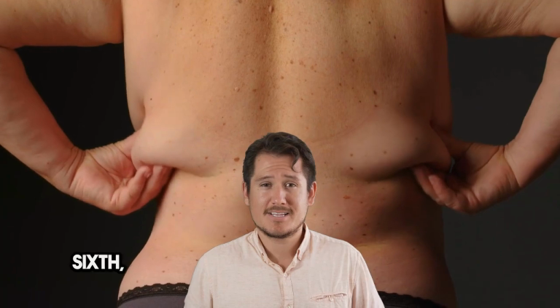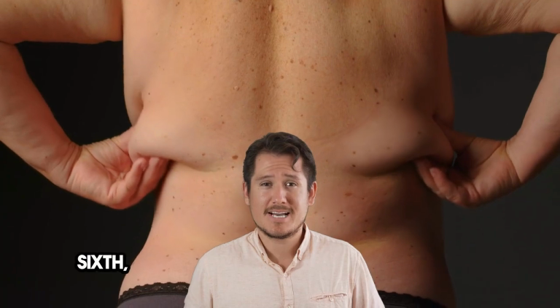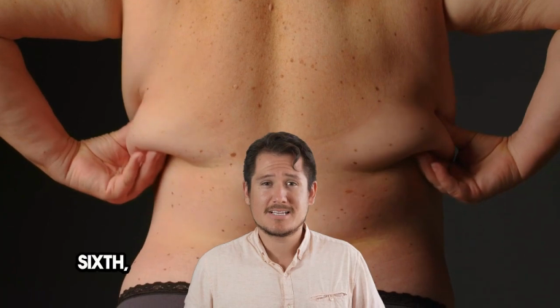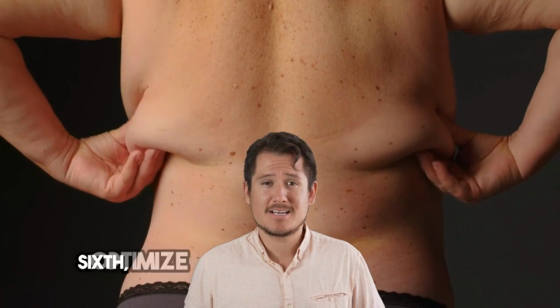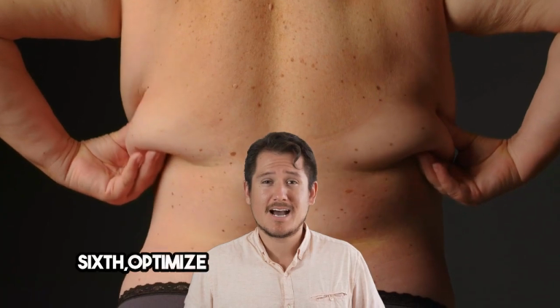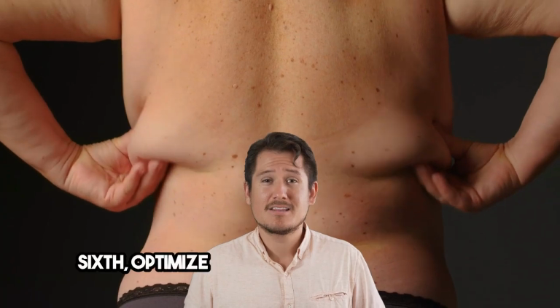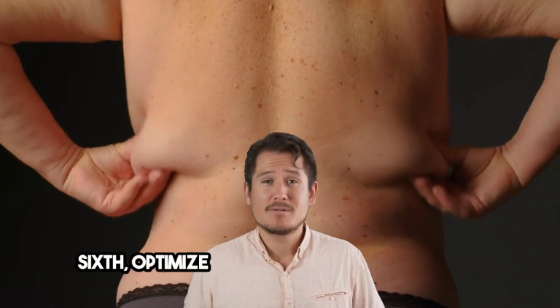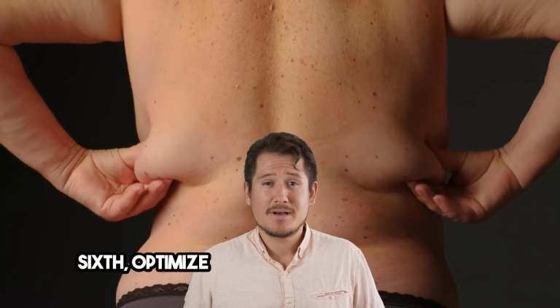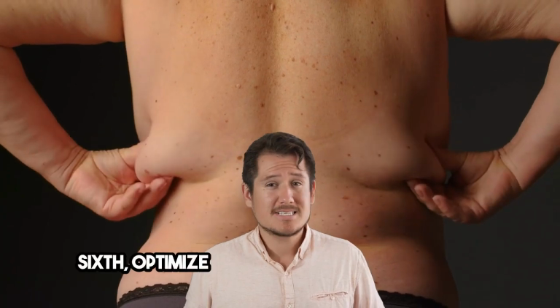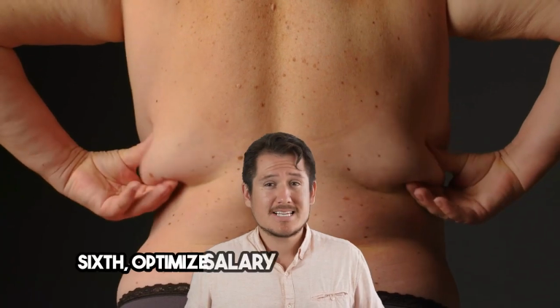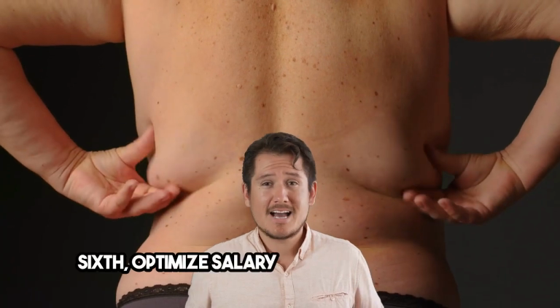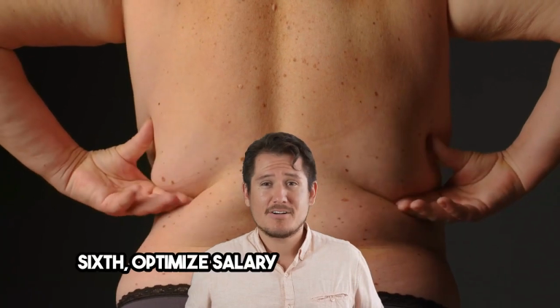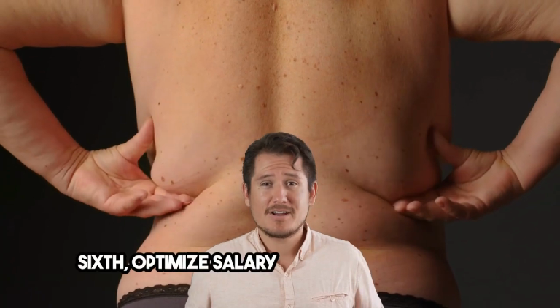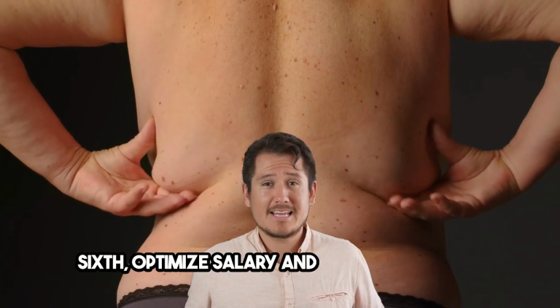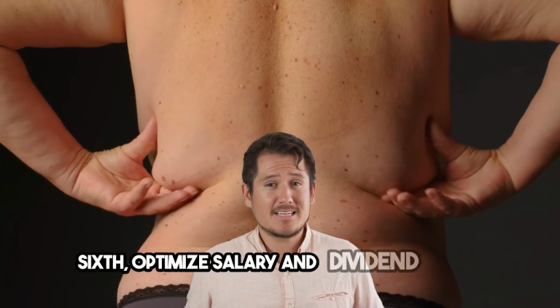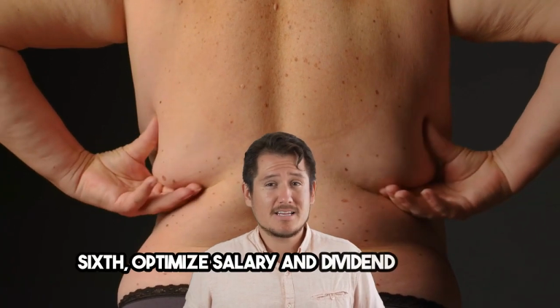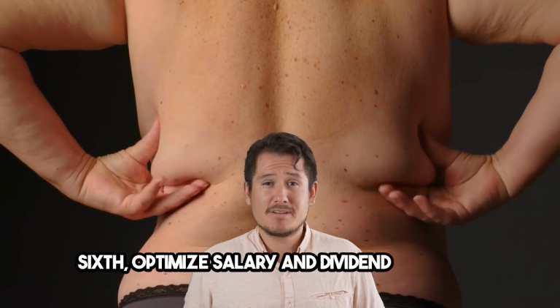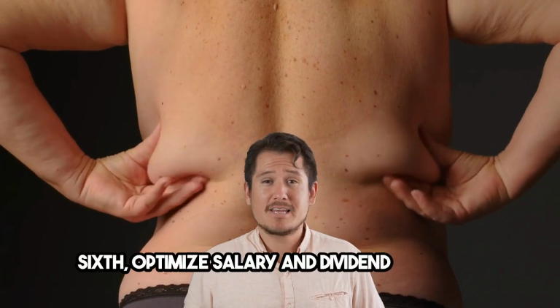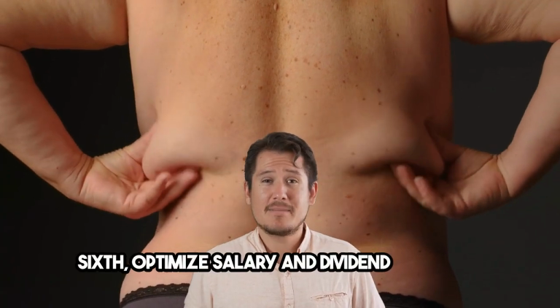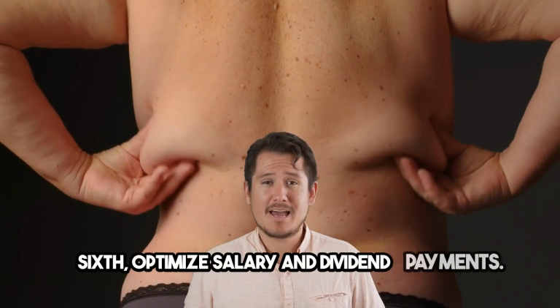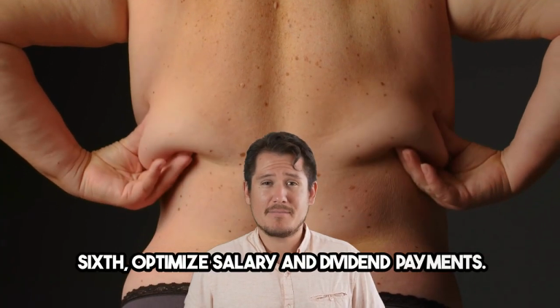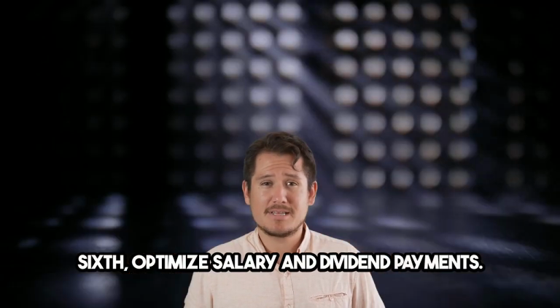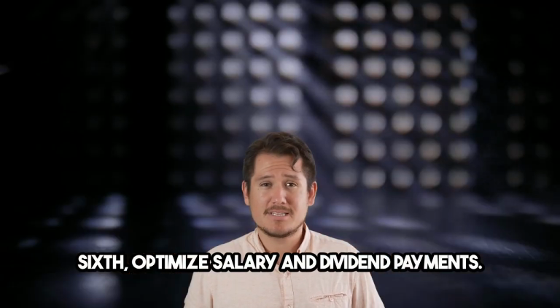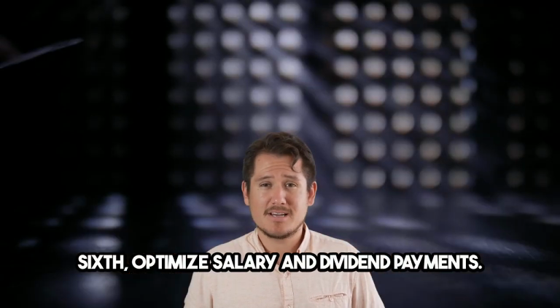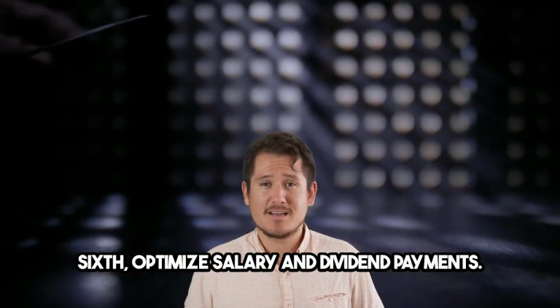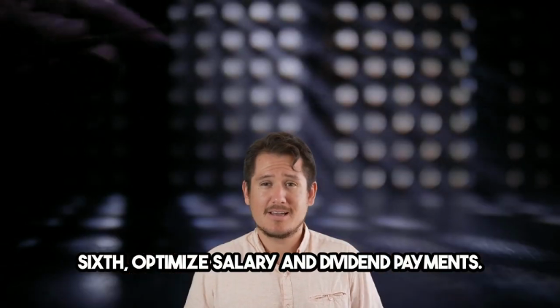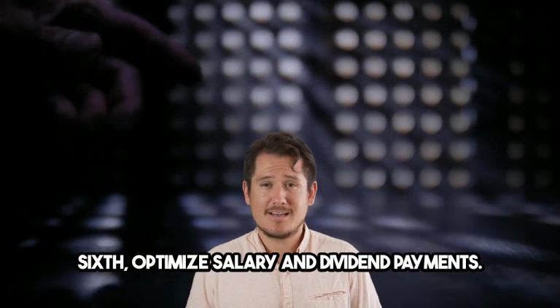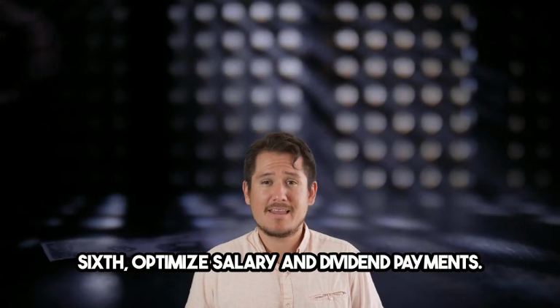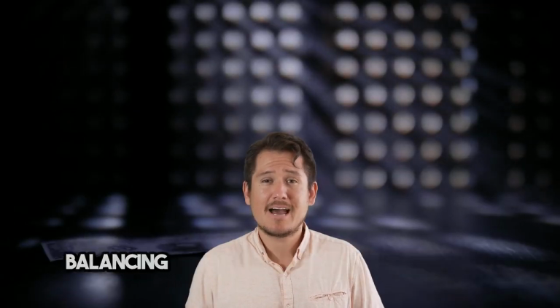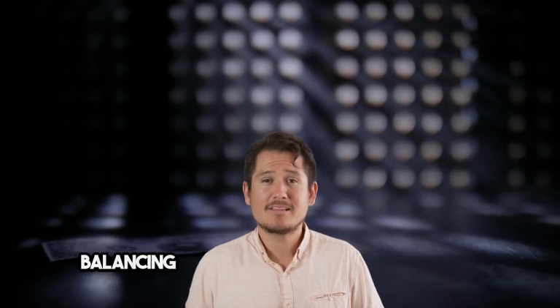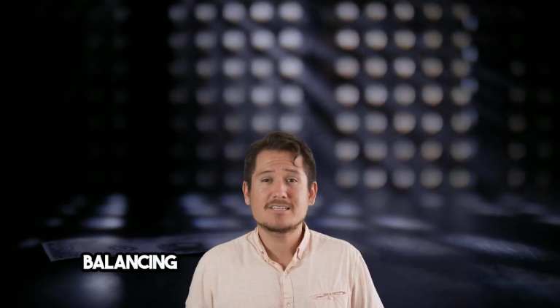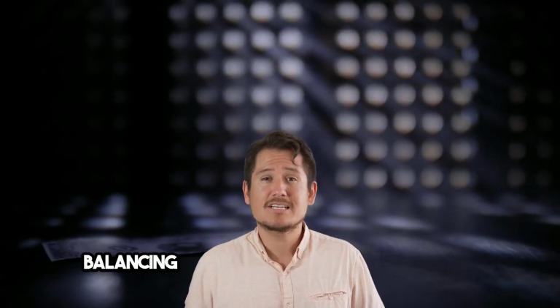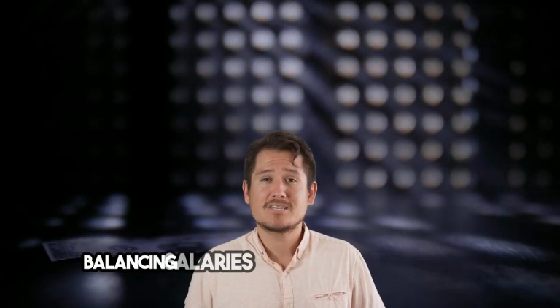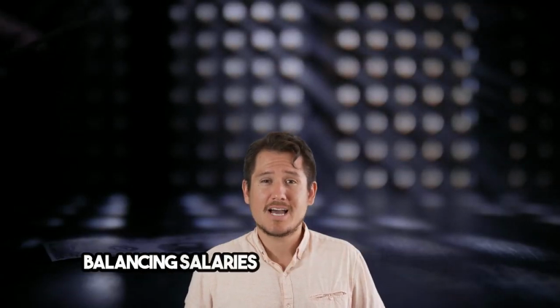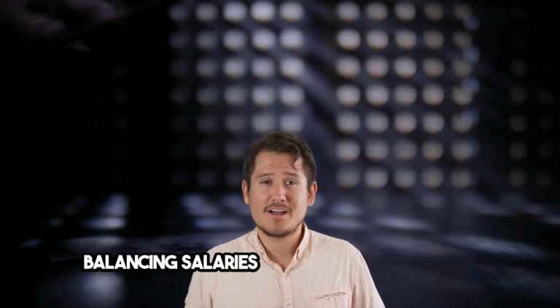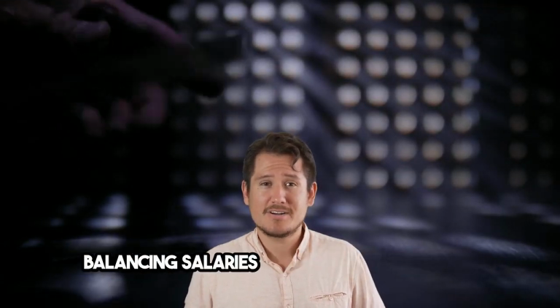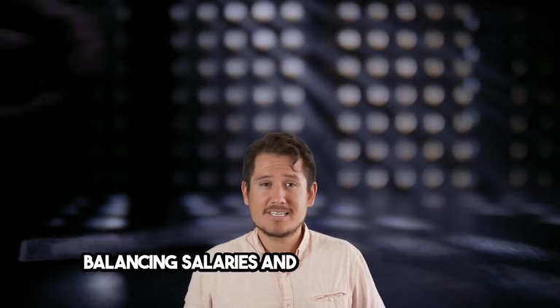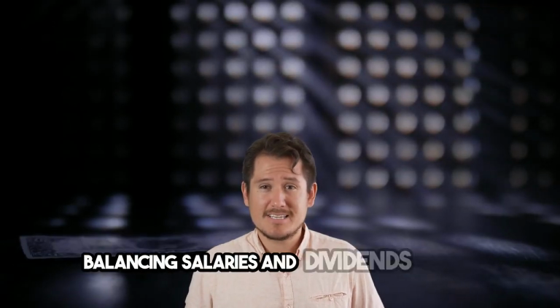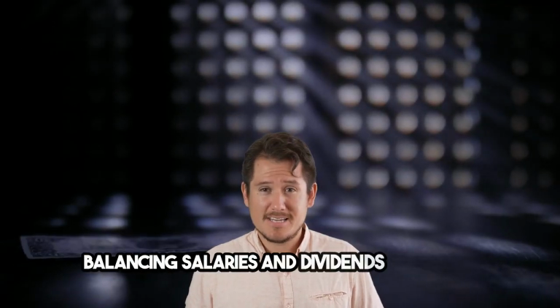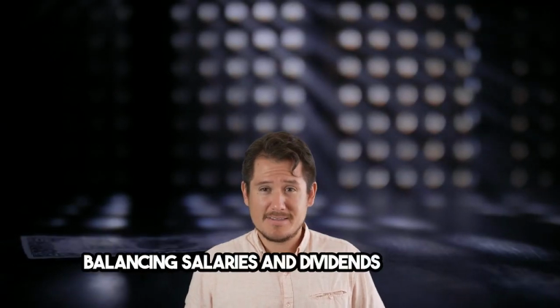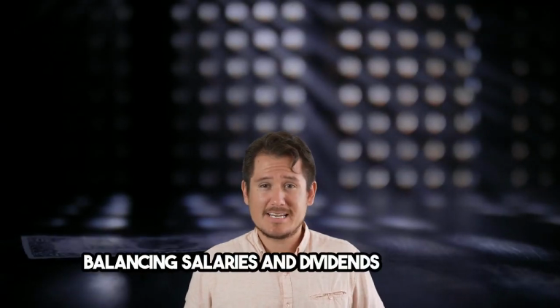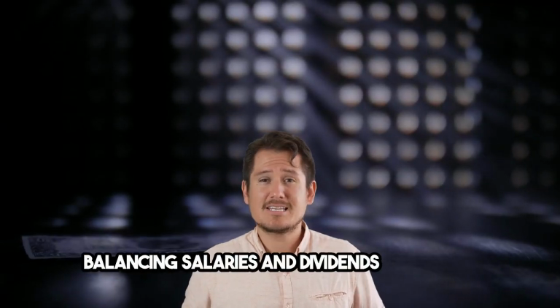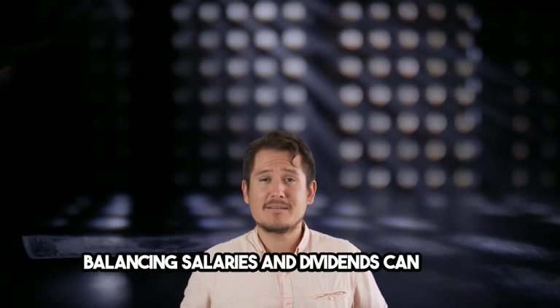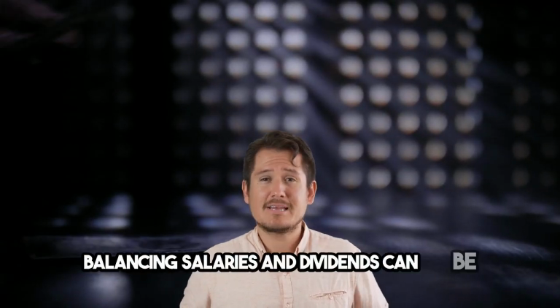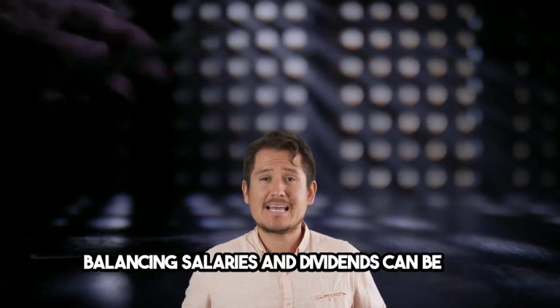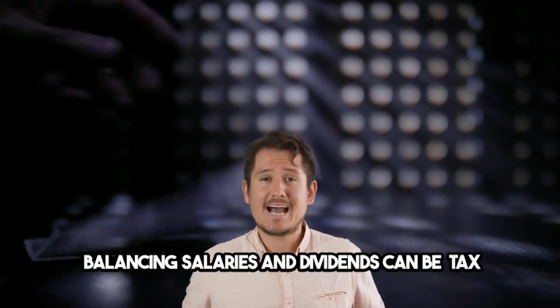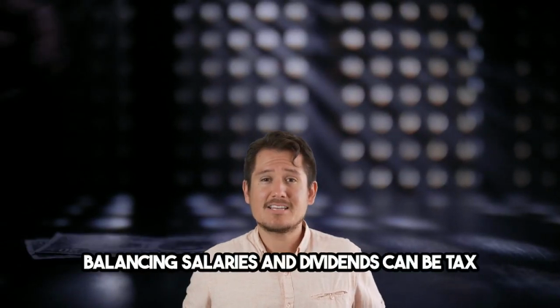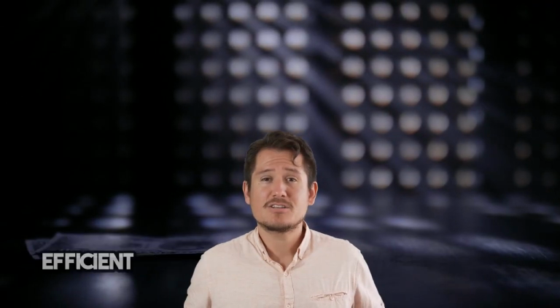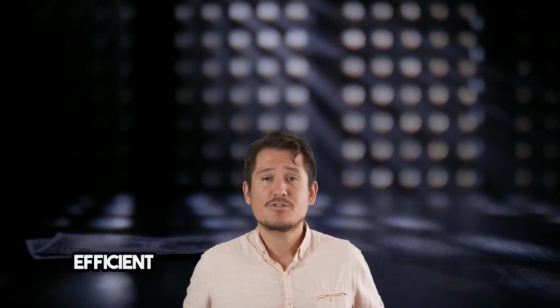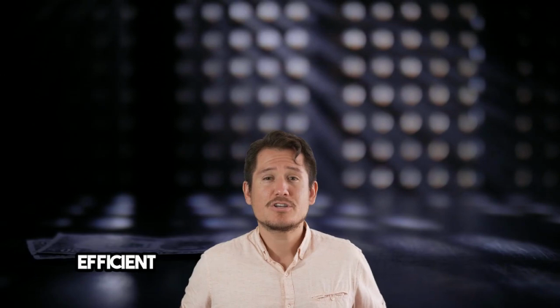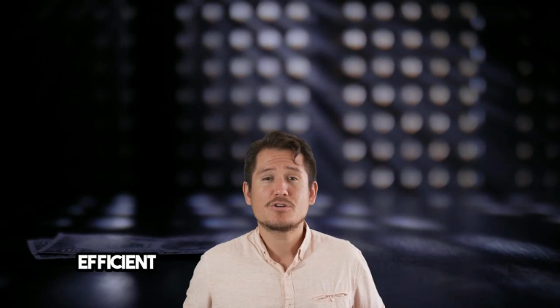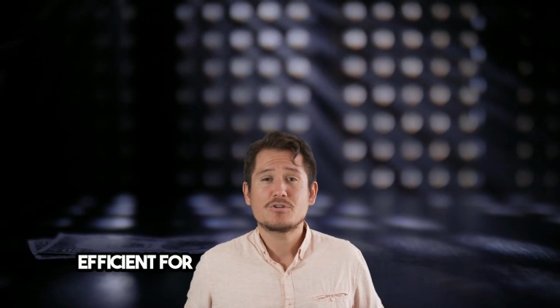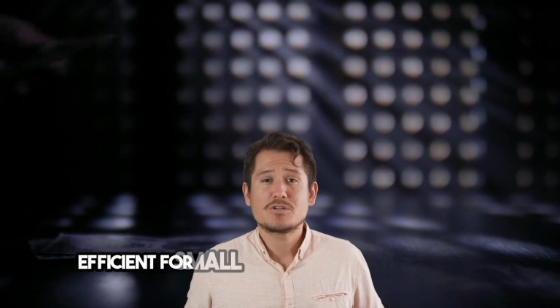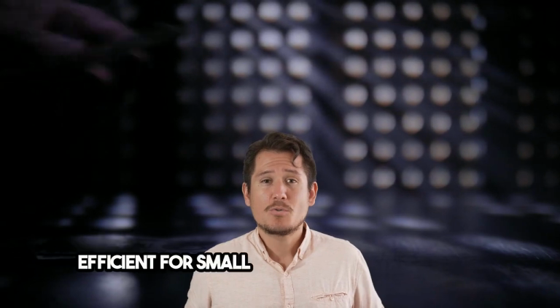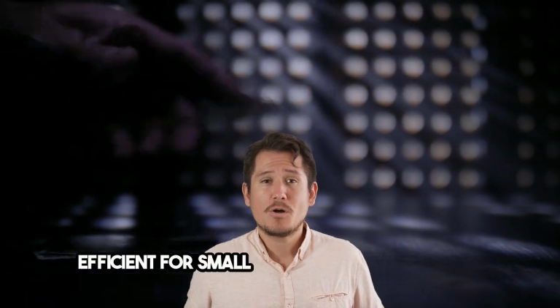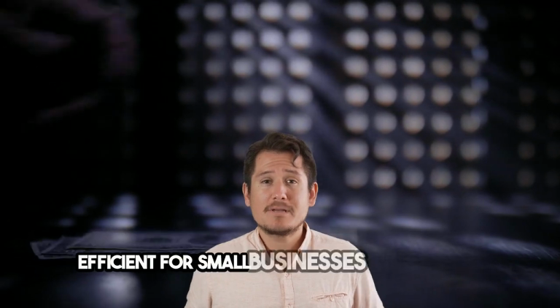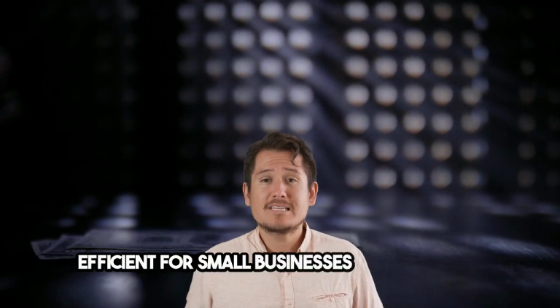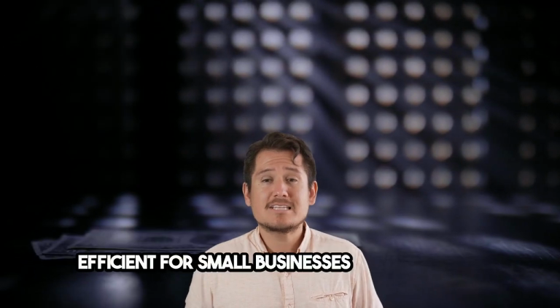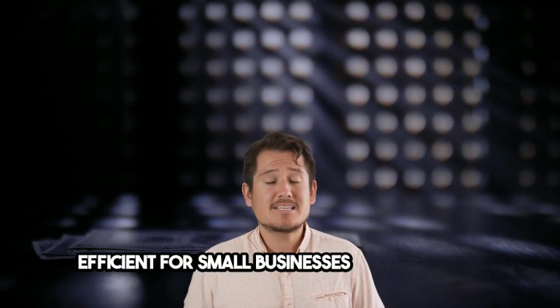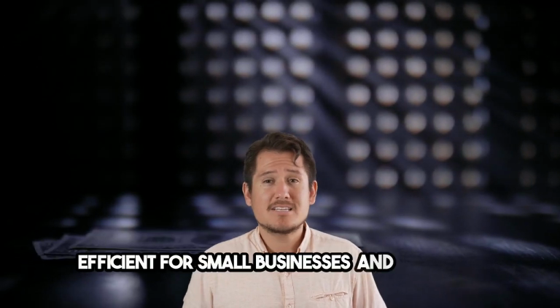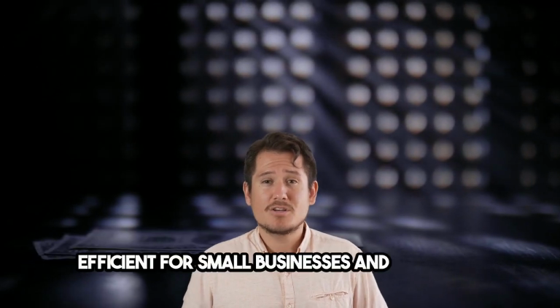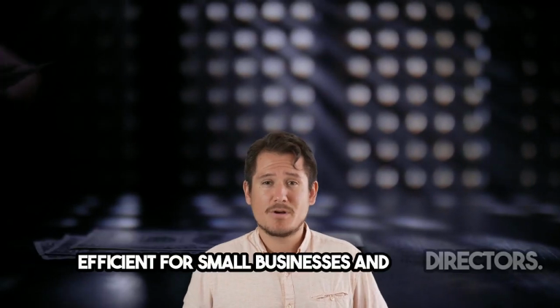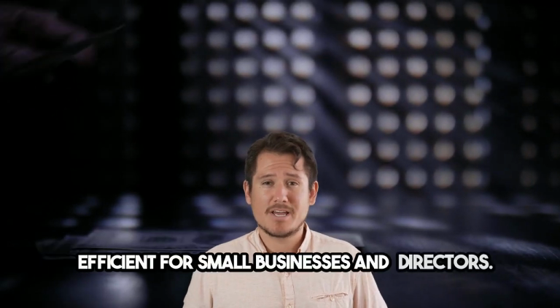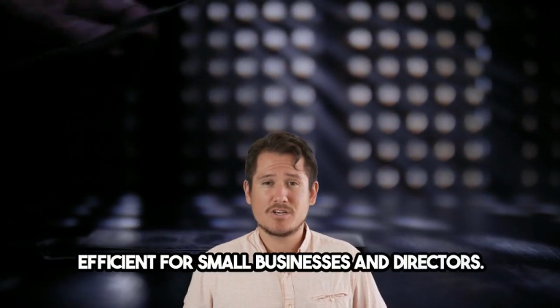Sixth, optimize salary and dividend payments. Balancing salaries and dividends can be tax-efficient for small businesses and directors.